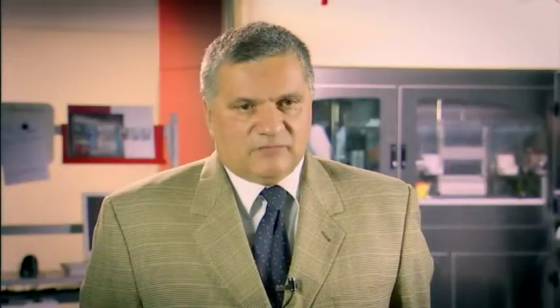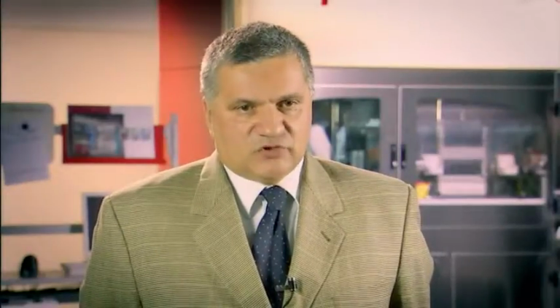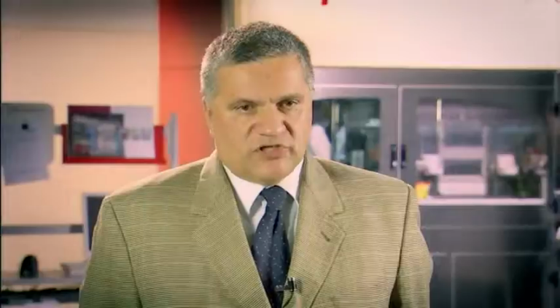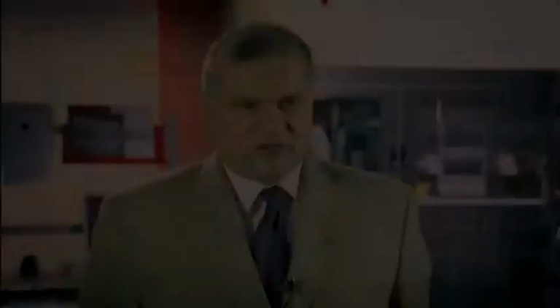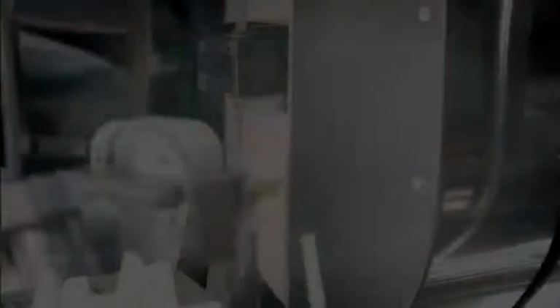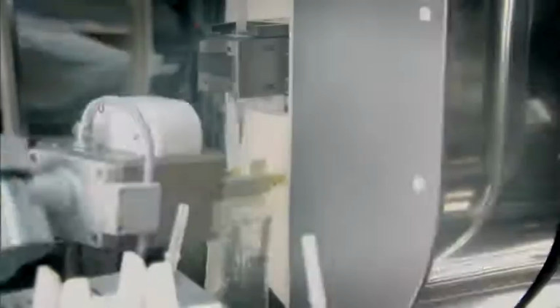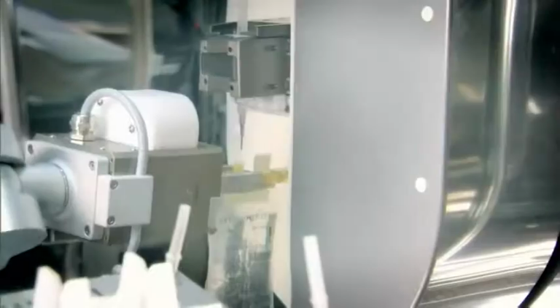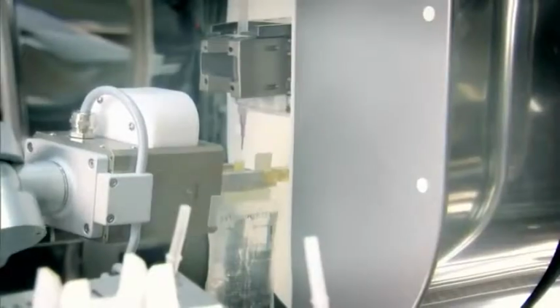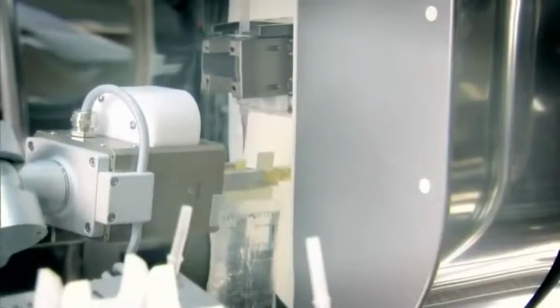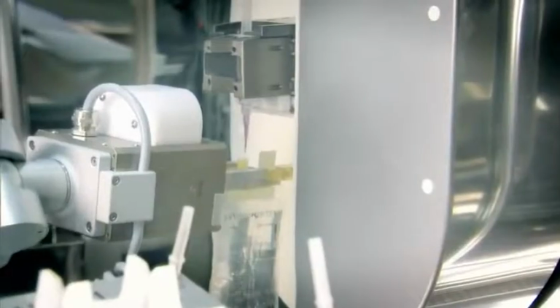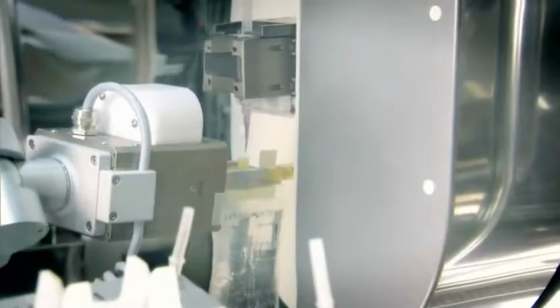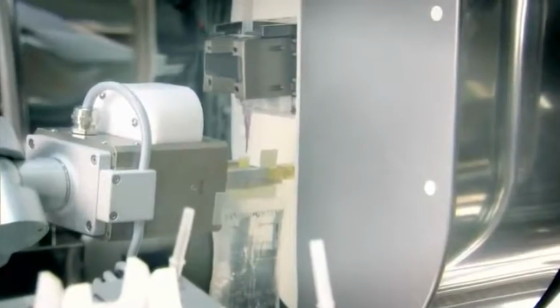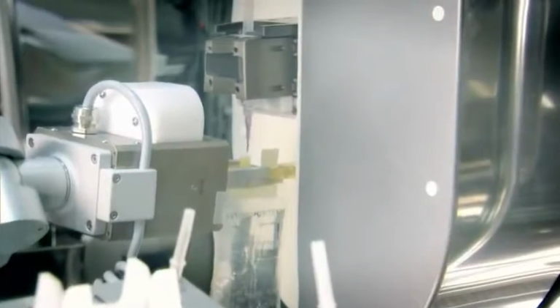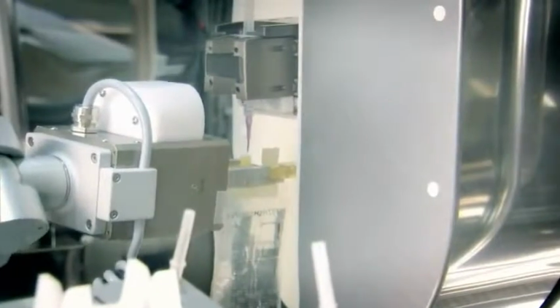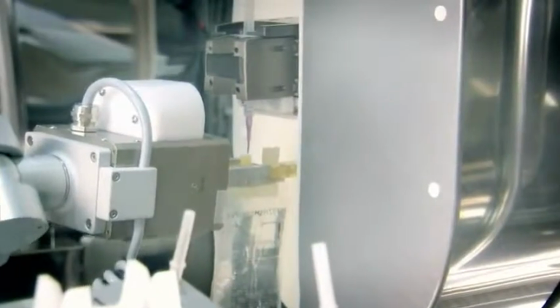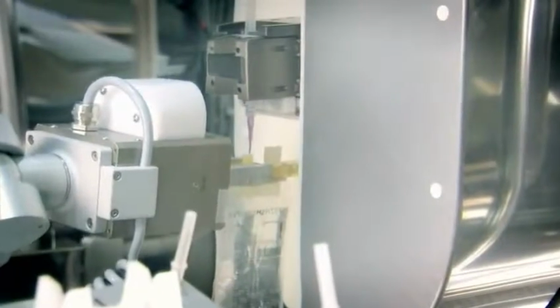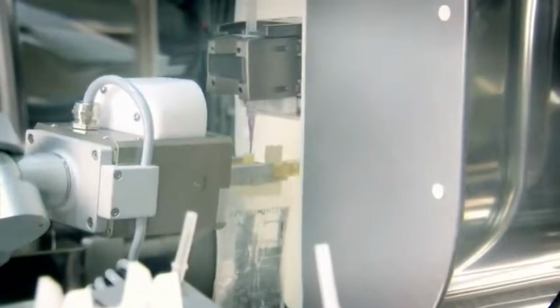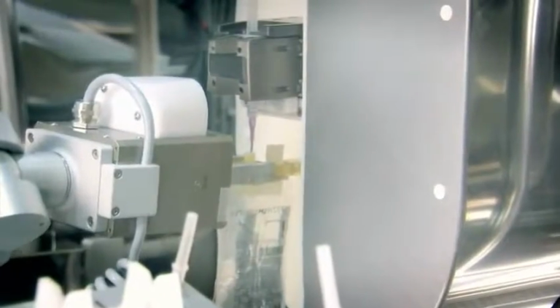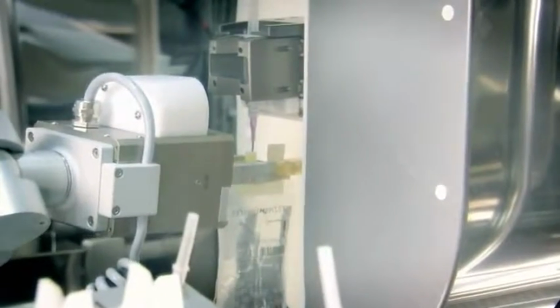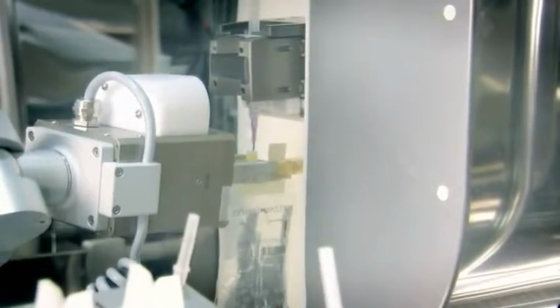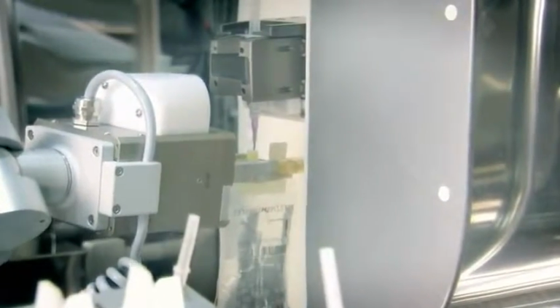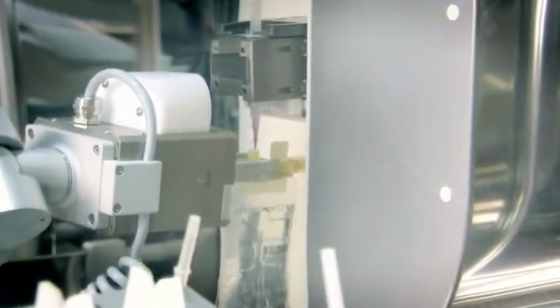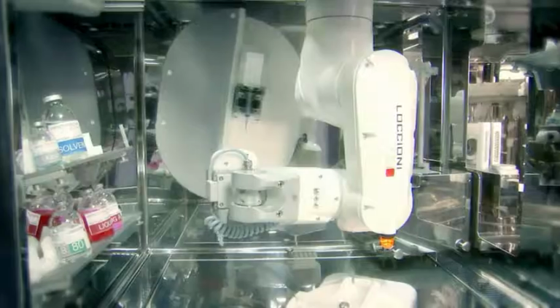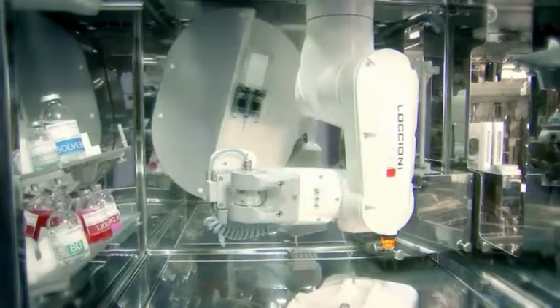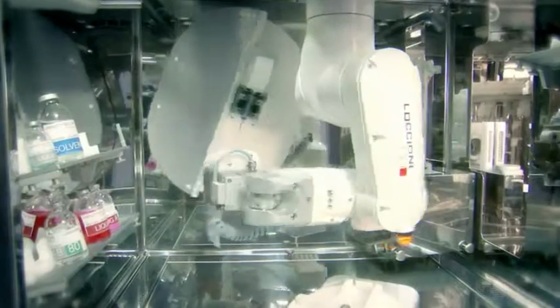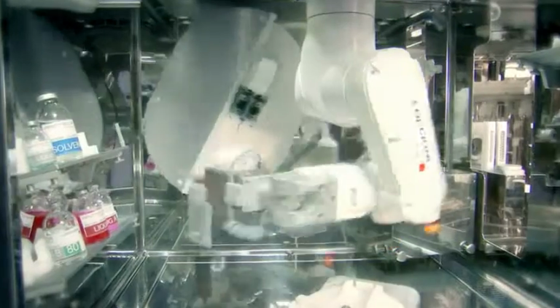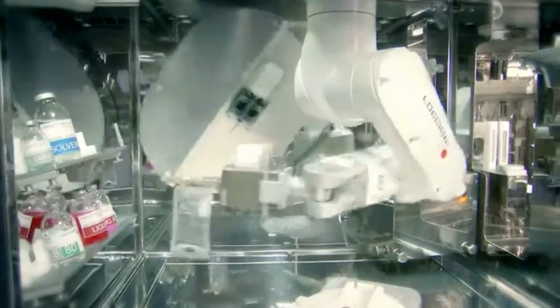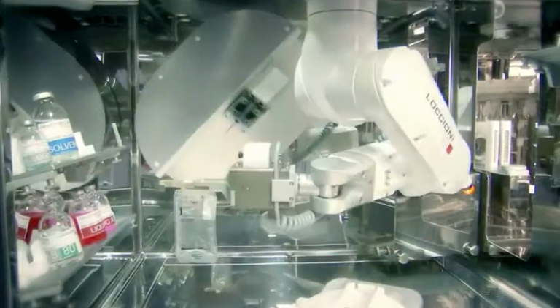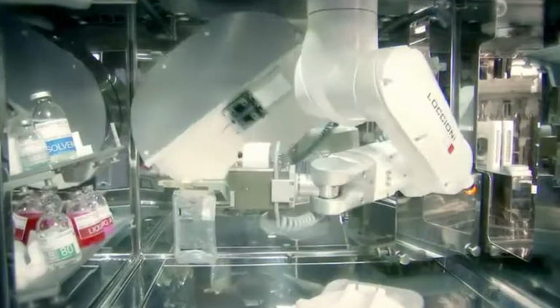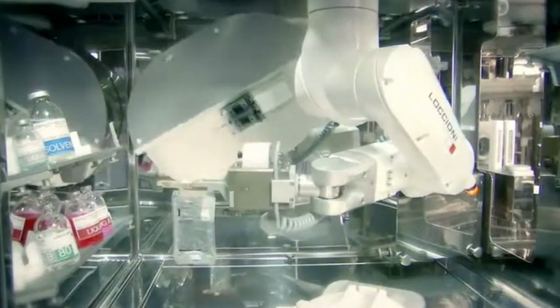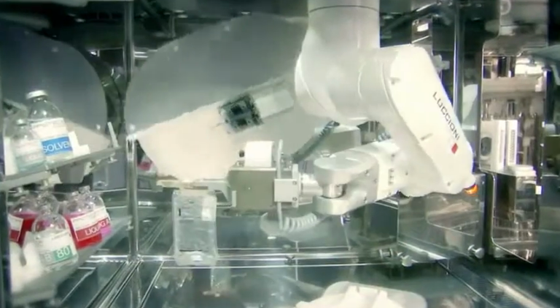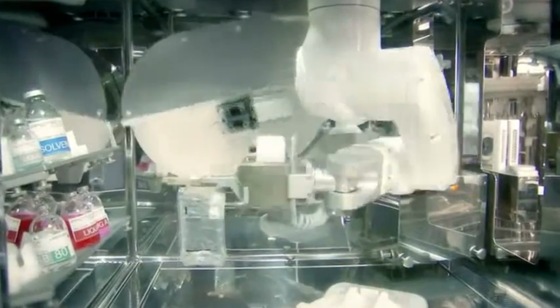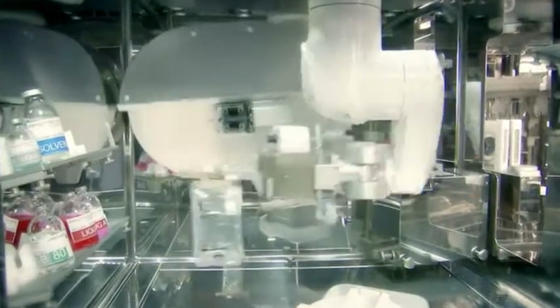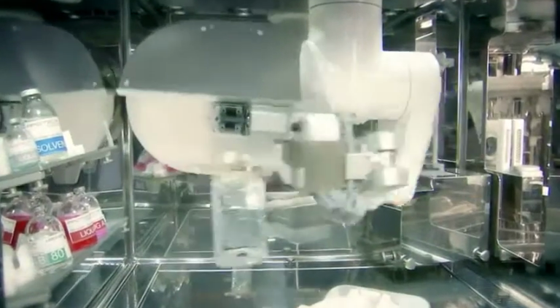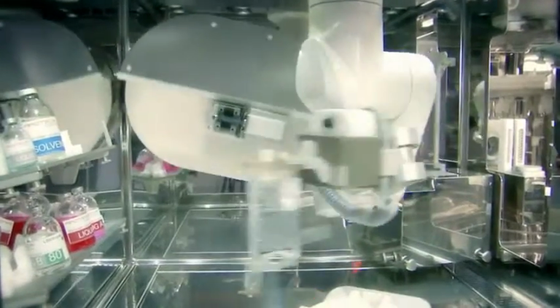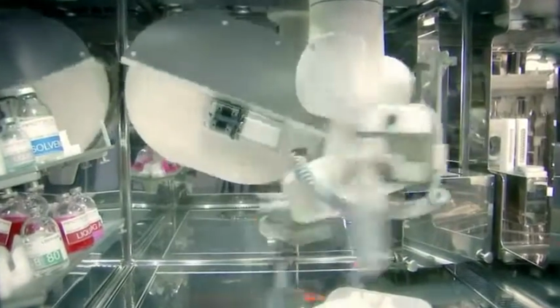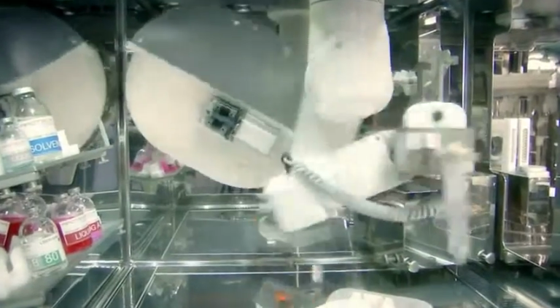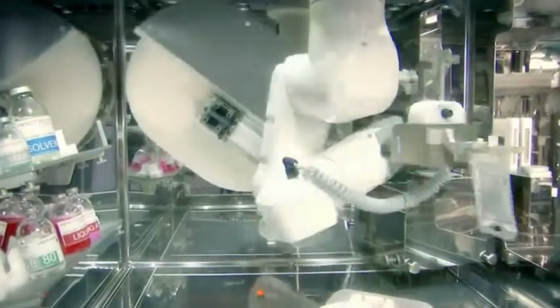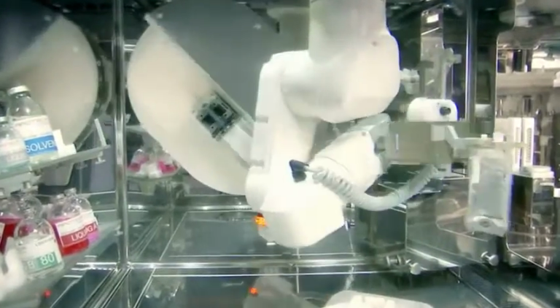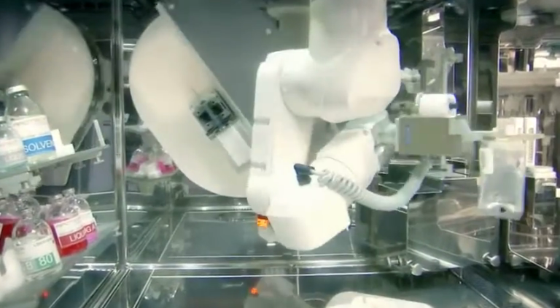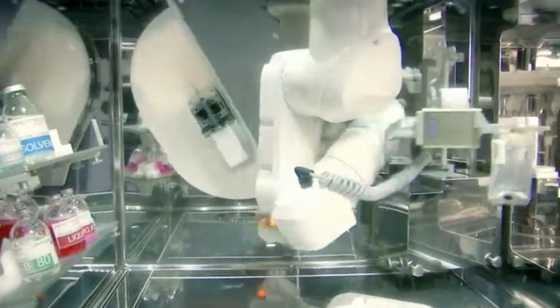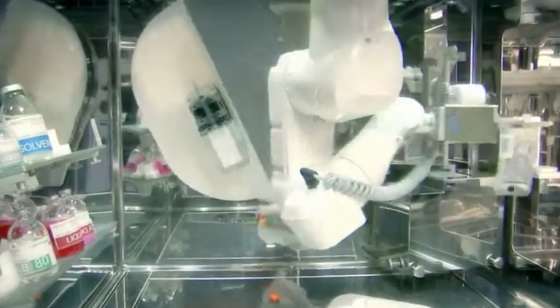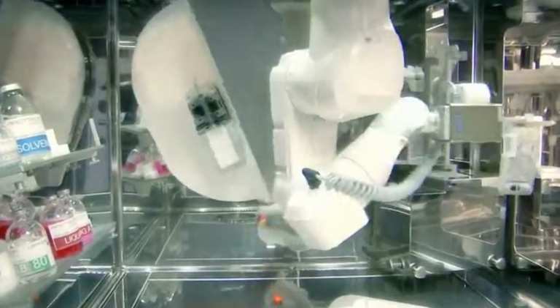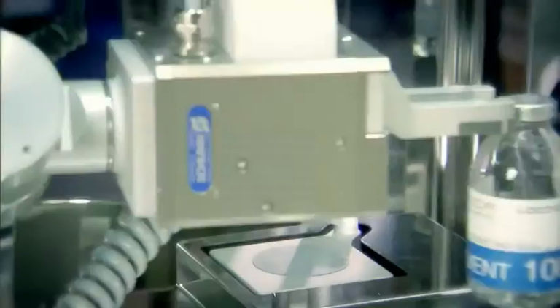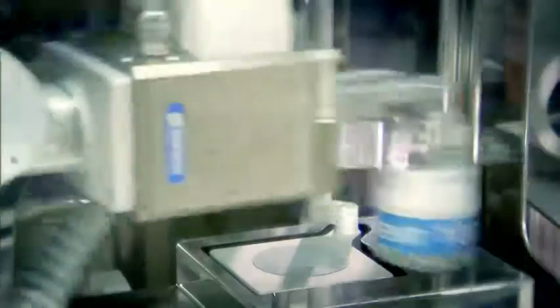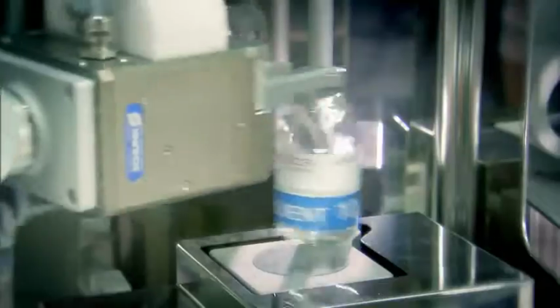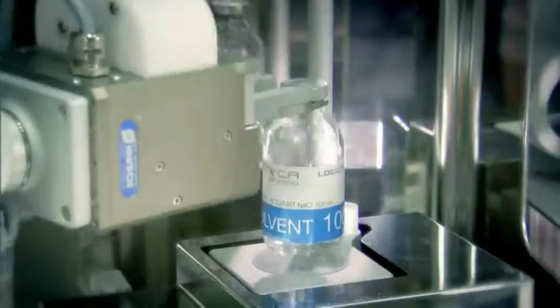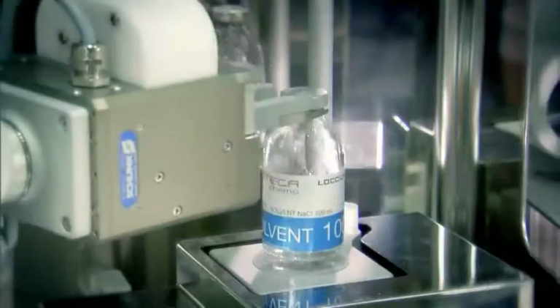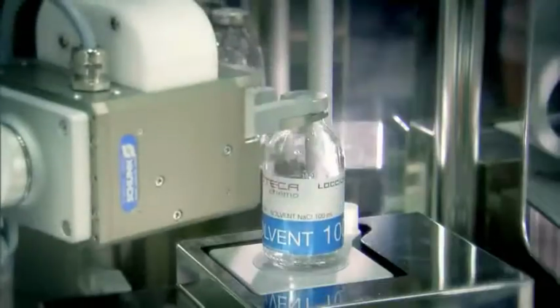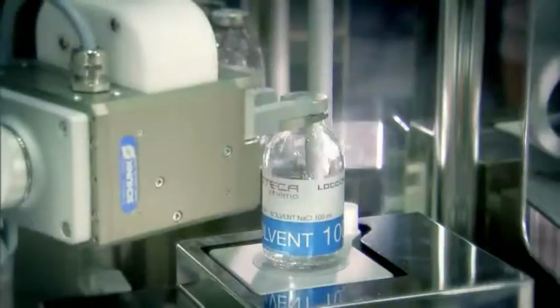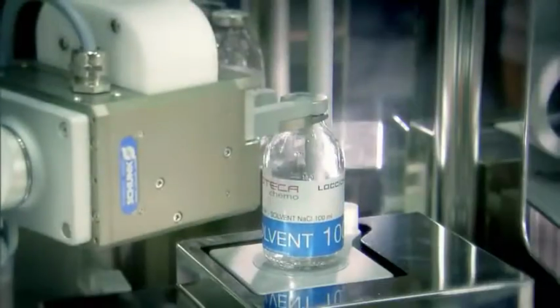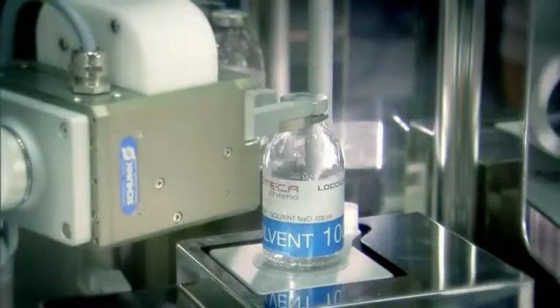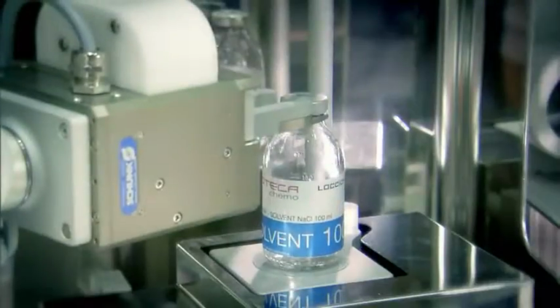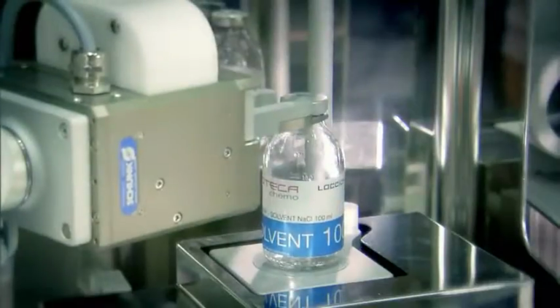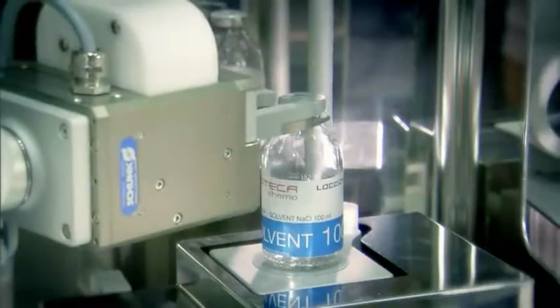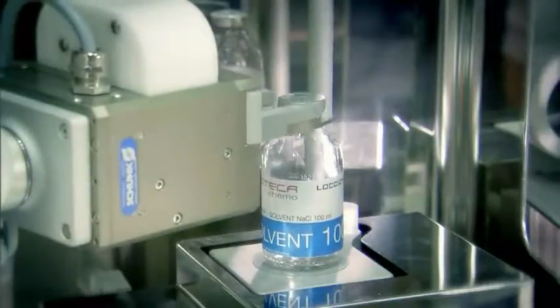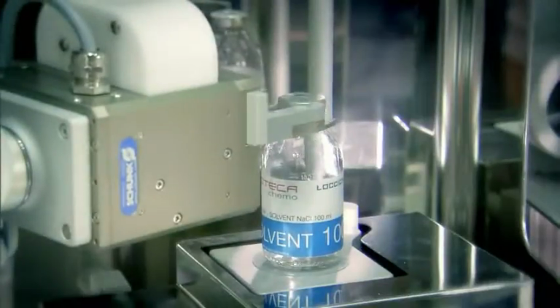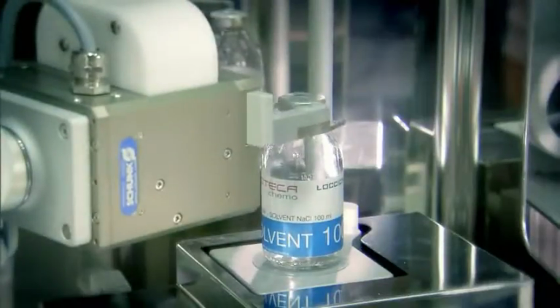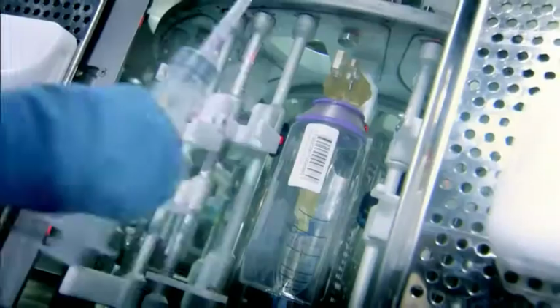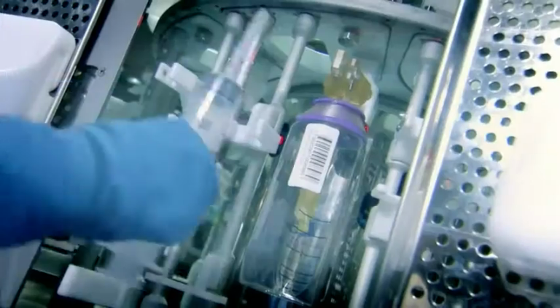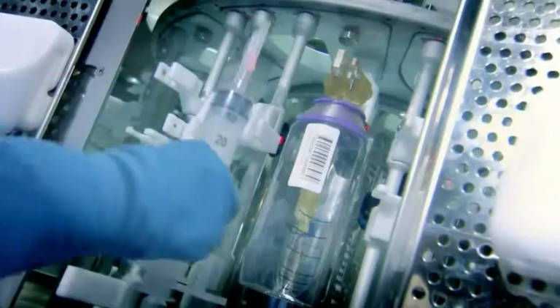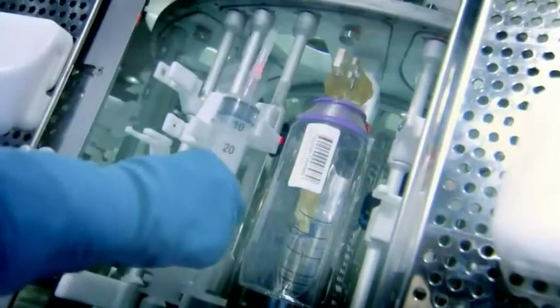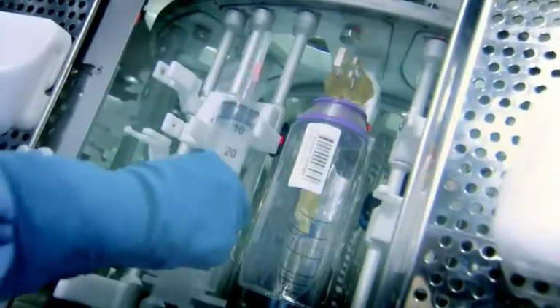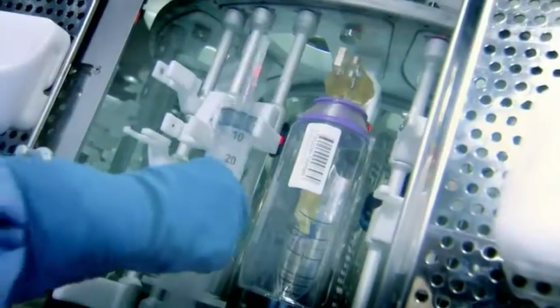The flow of materials inside the processes is totally identified. Quality is checked on the whole production realized.